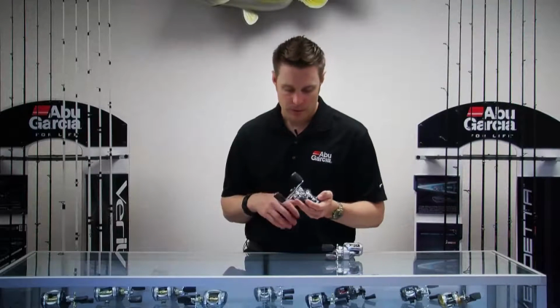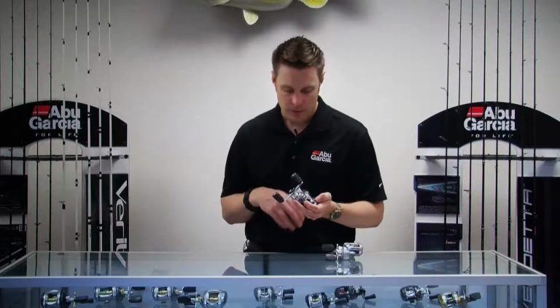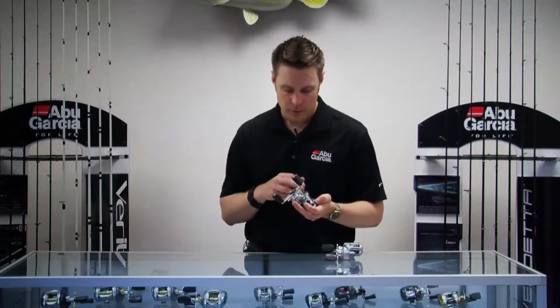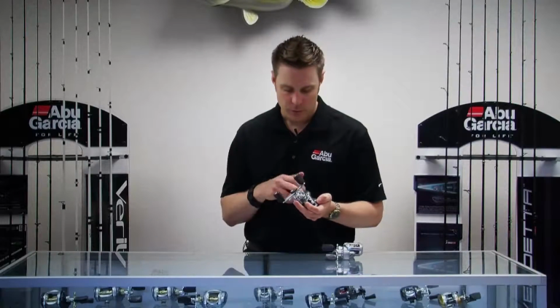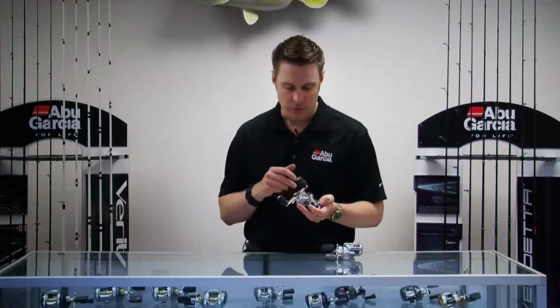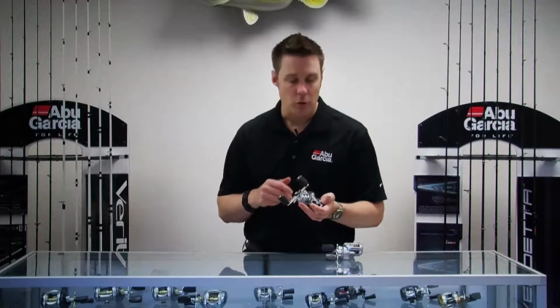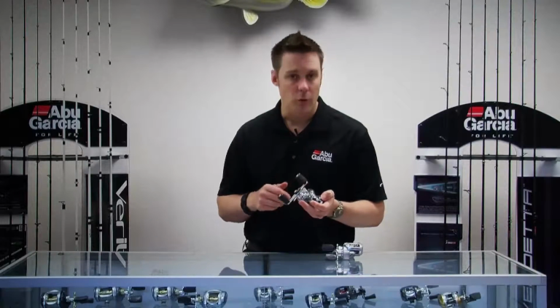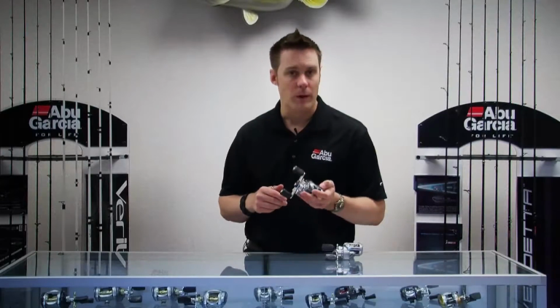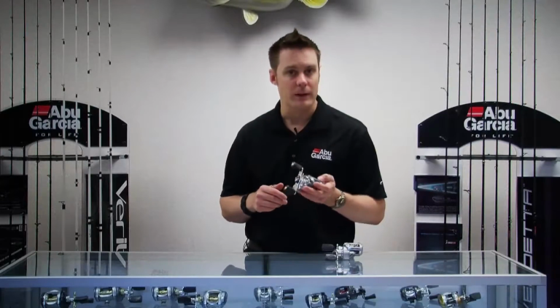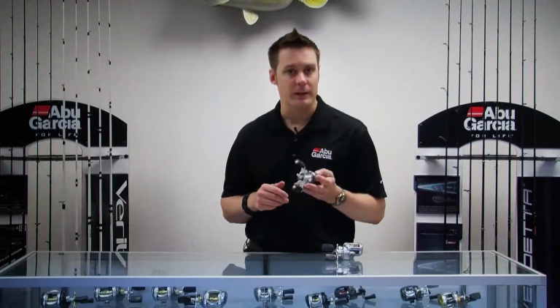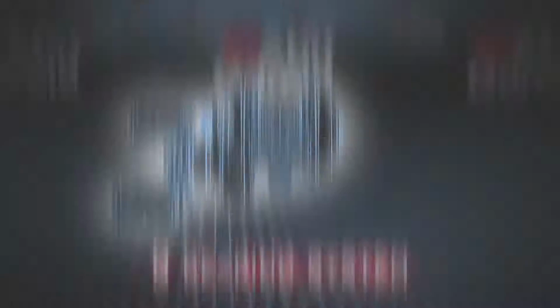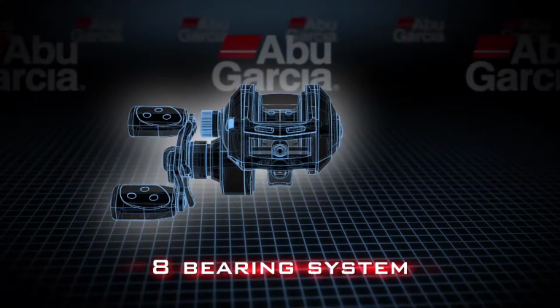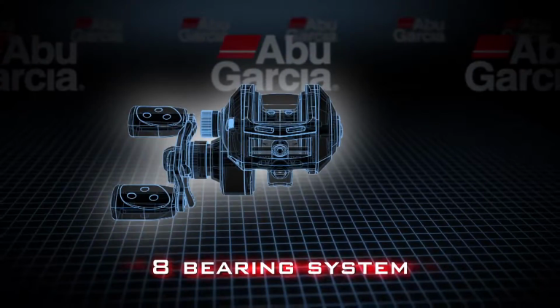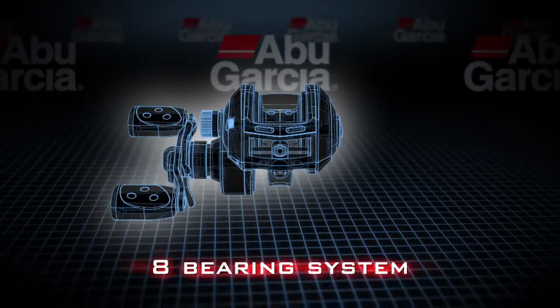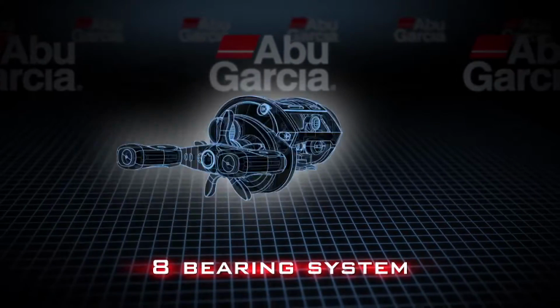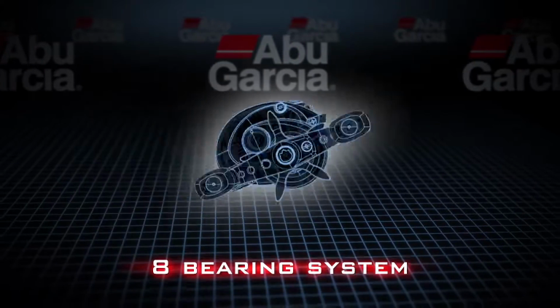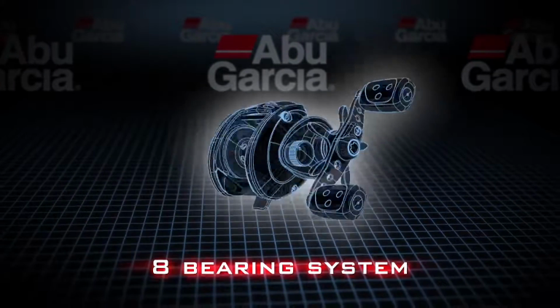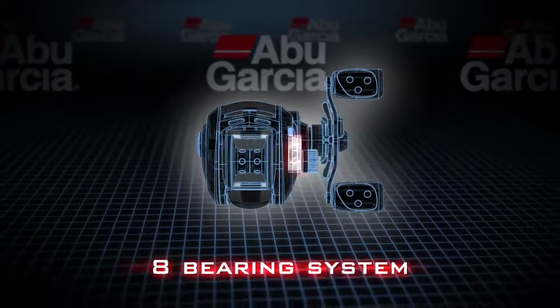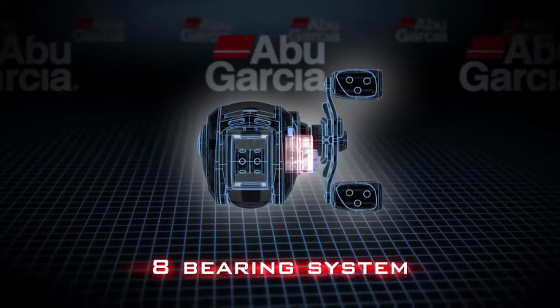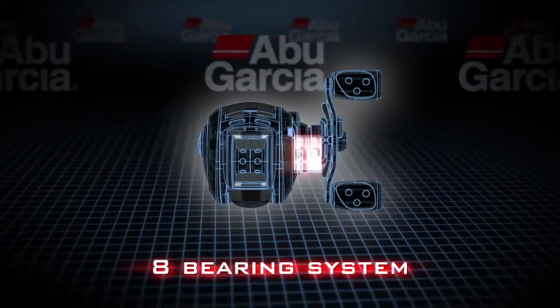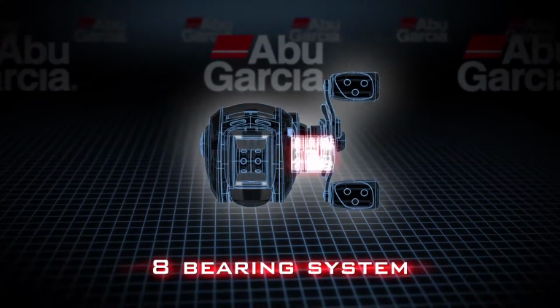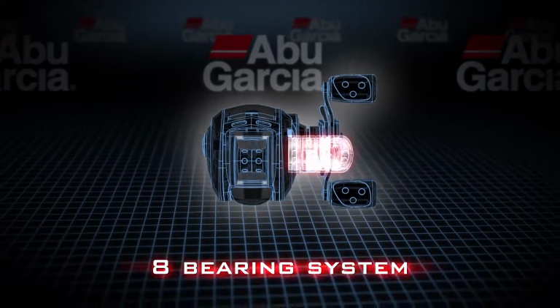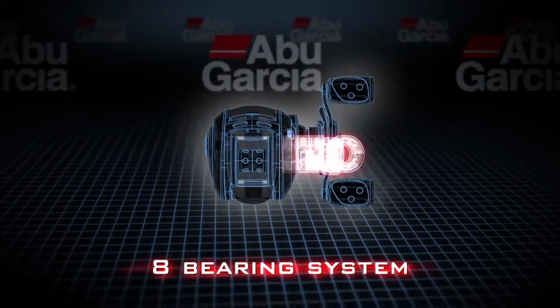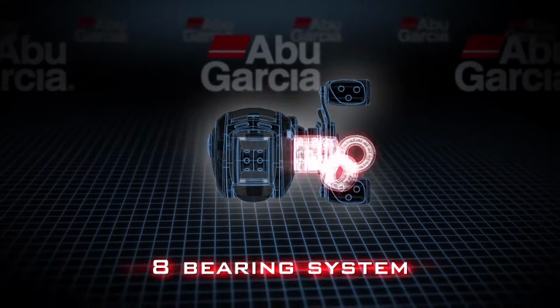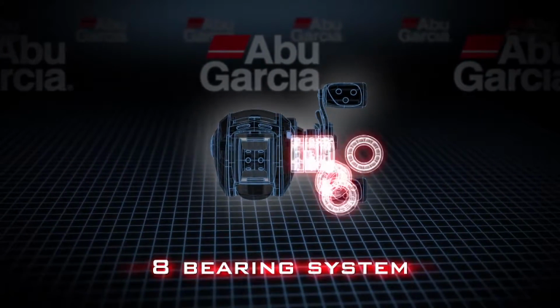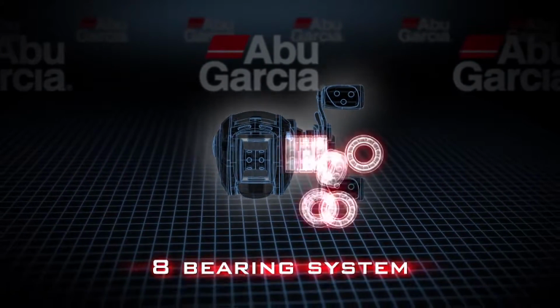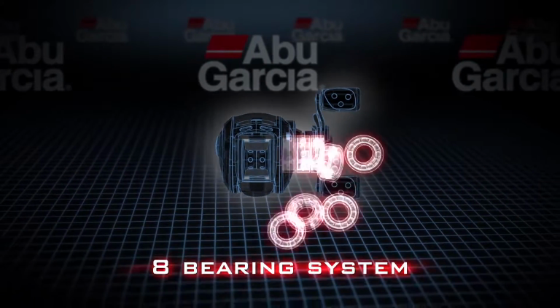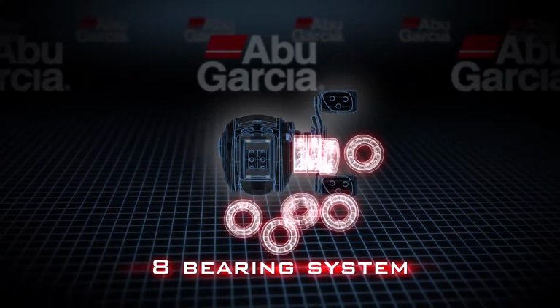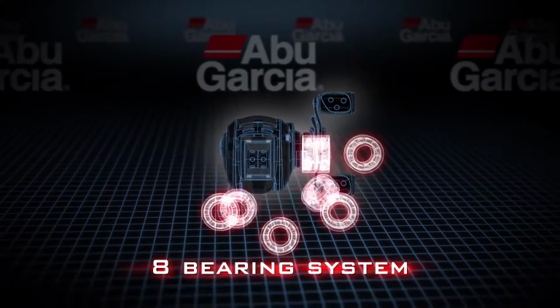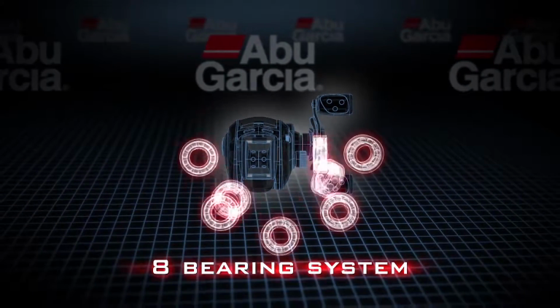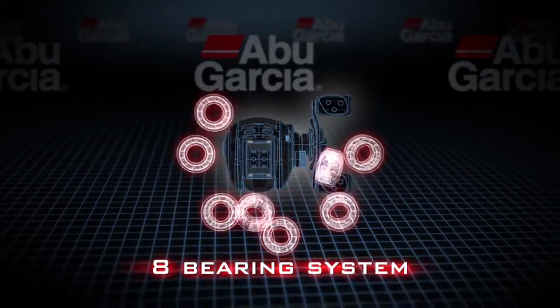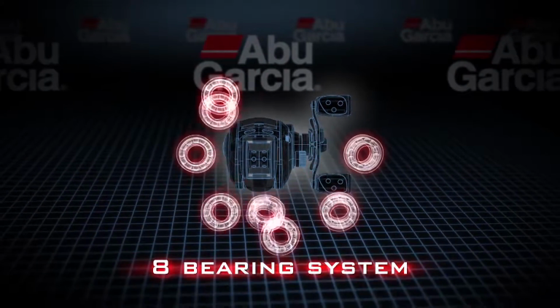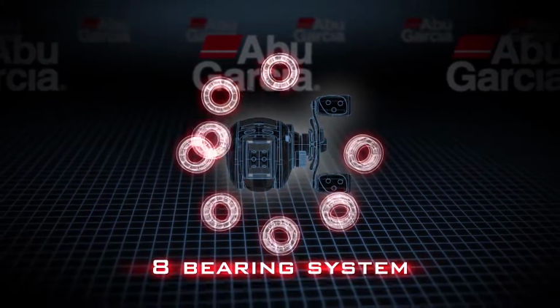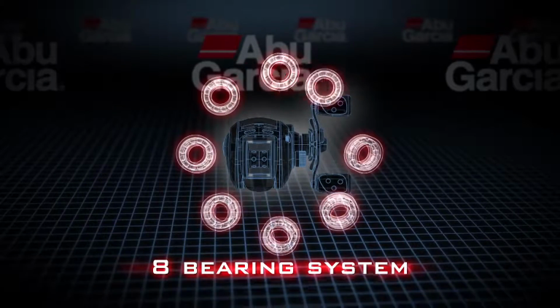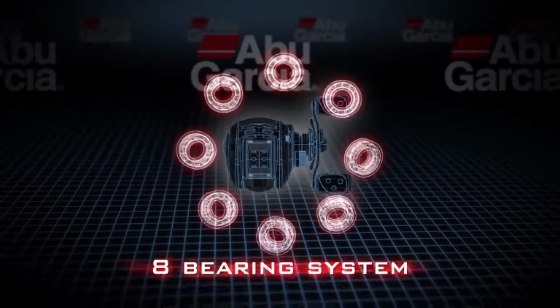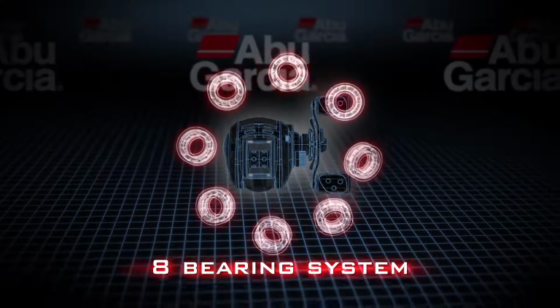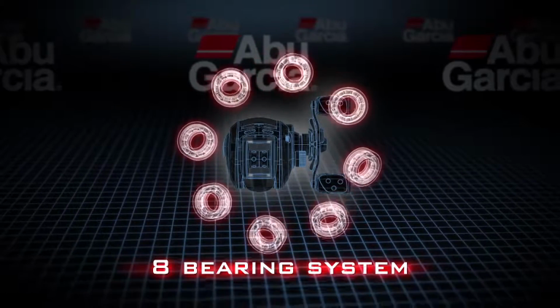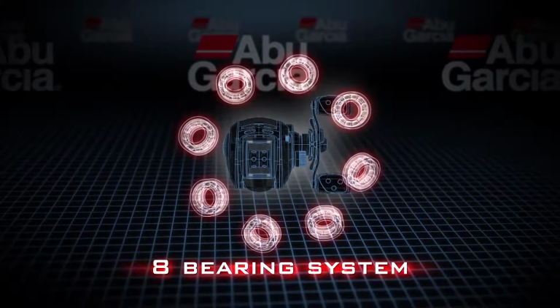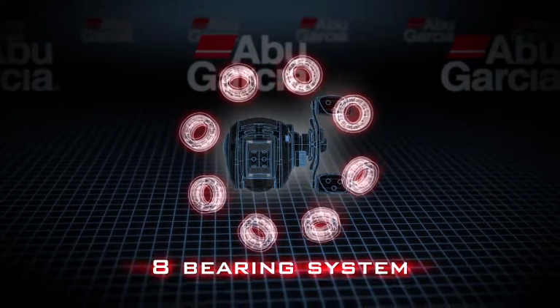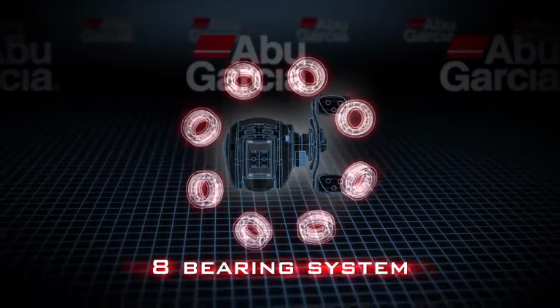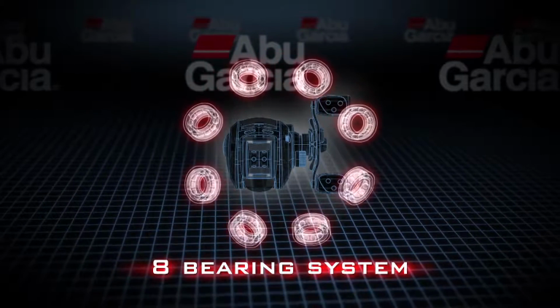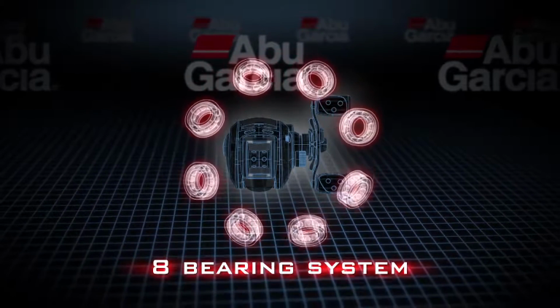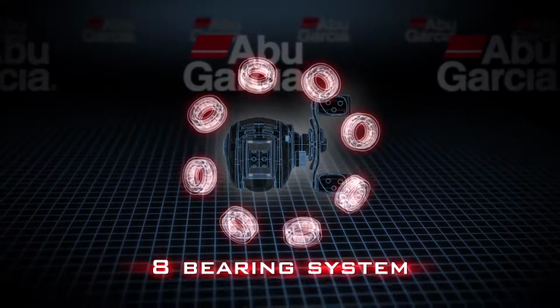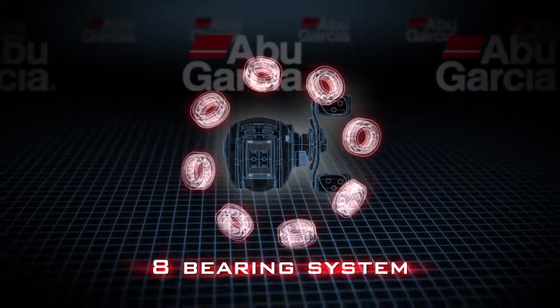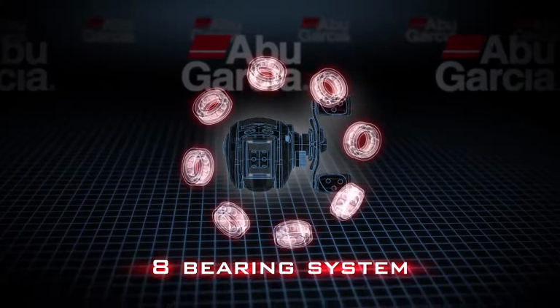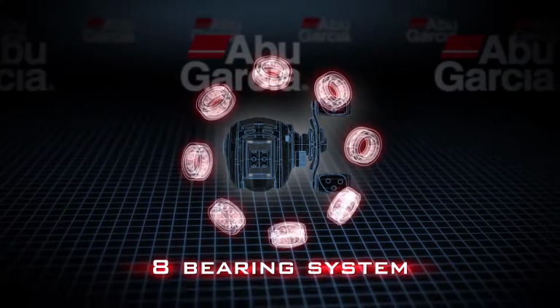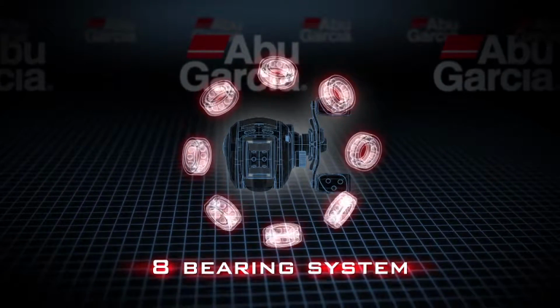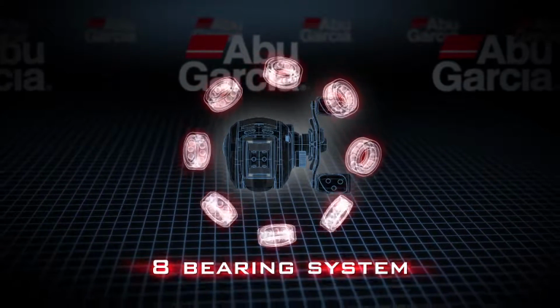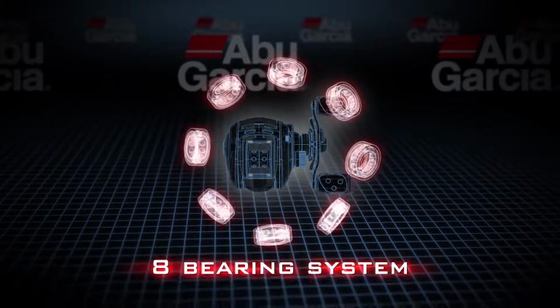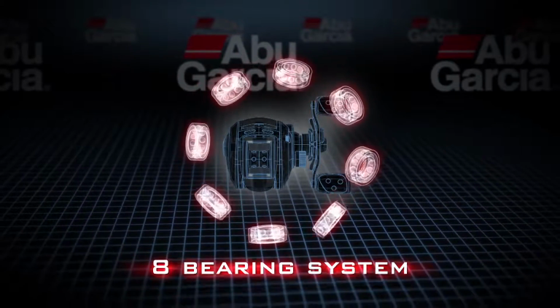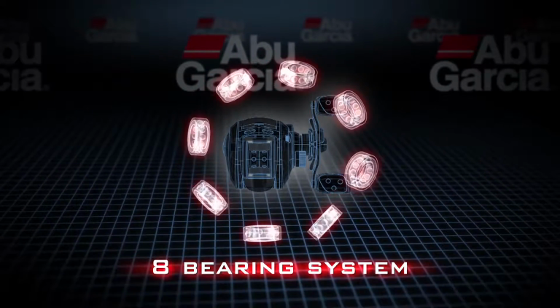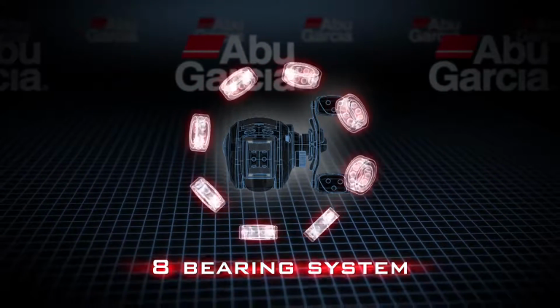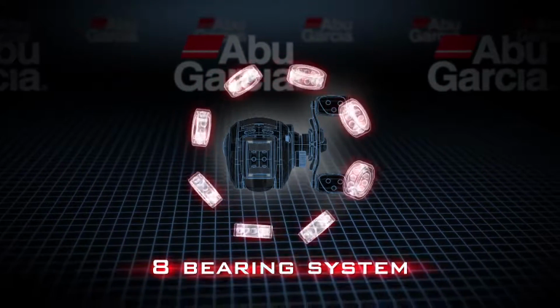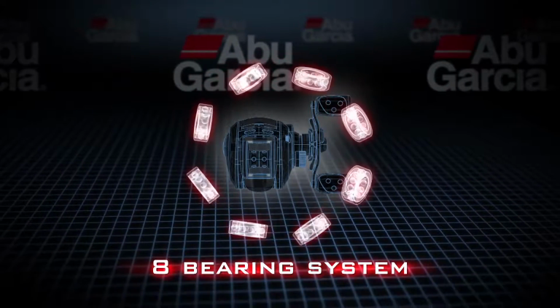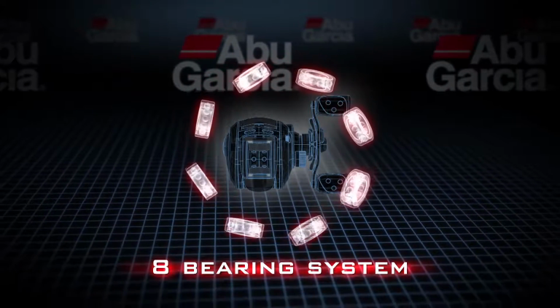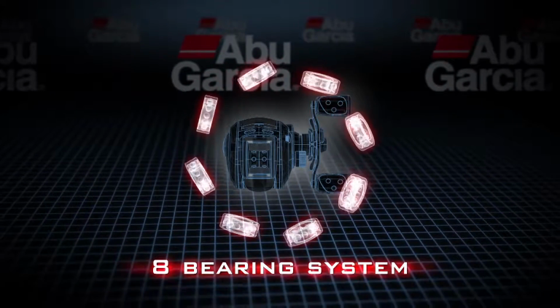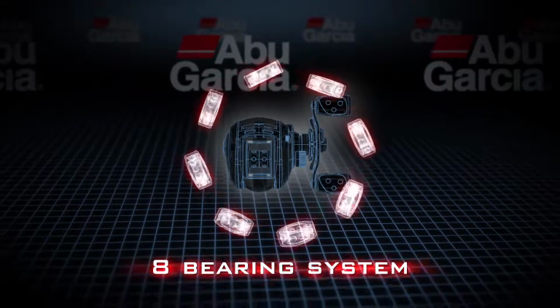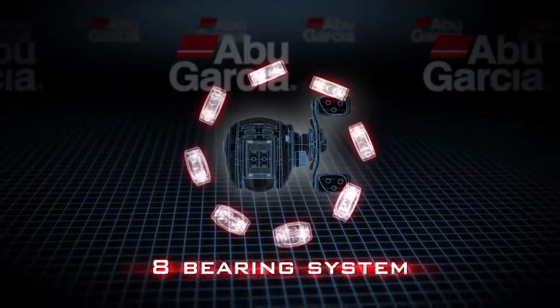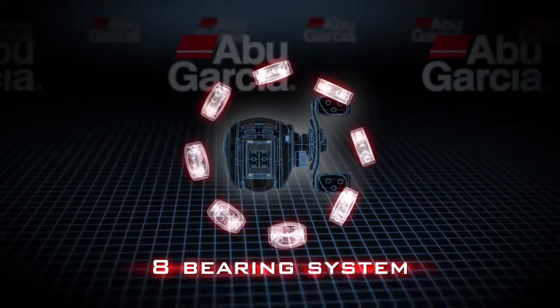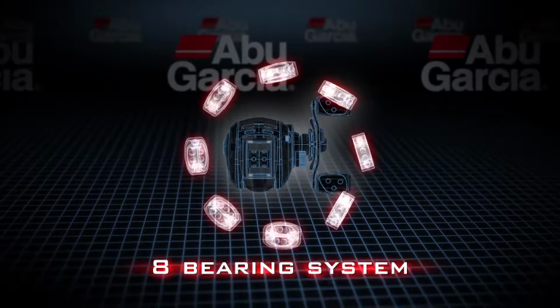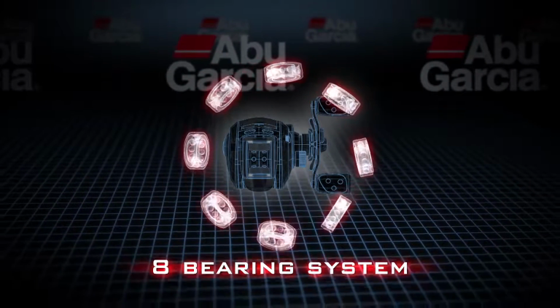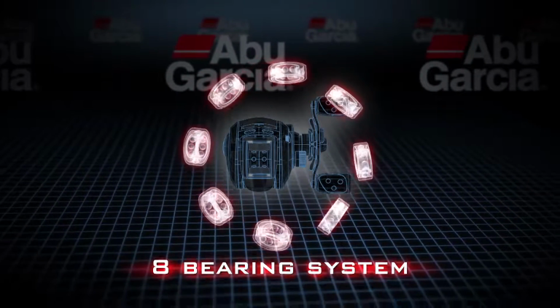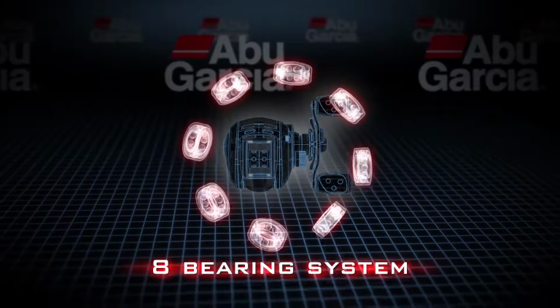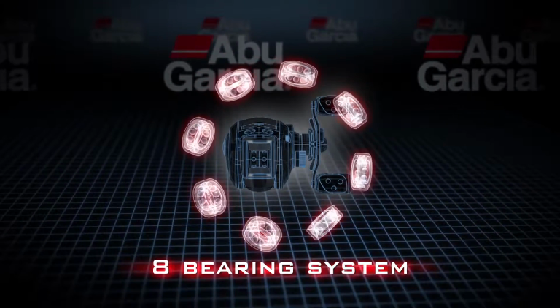We also incorporate an eight-bearing system into this reel. They're stainless steel bearings and they give you very smooth operation, so they're perfect for all conditions.